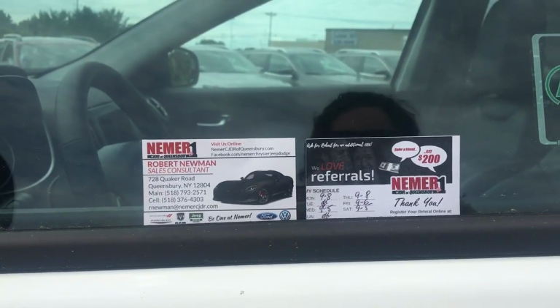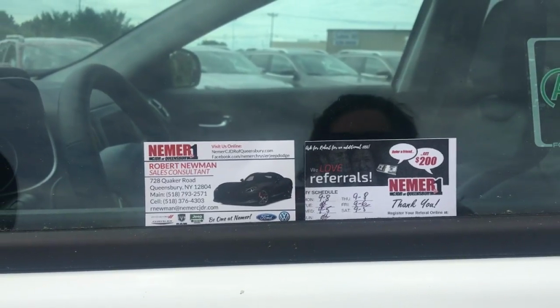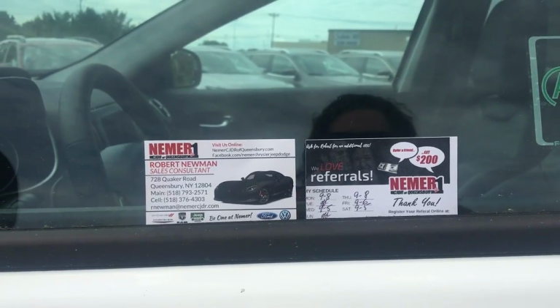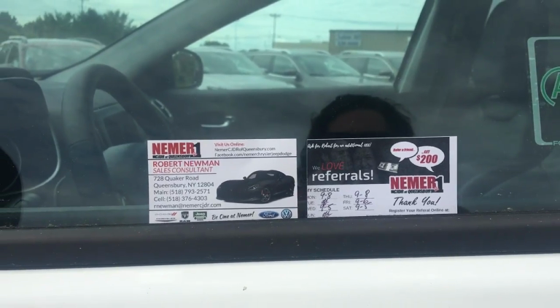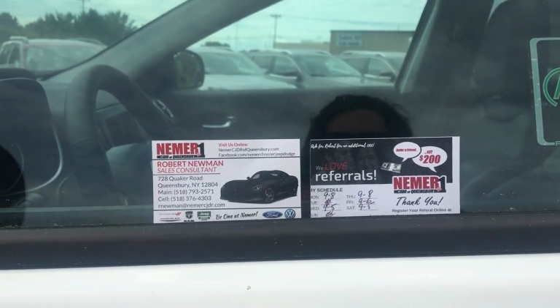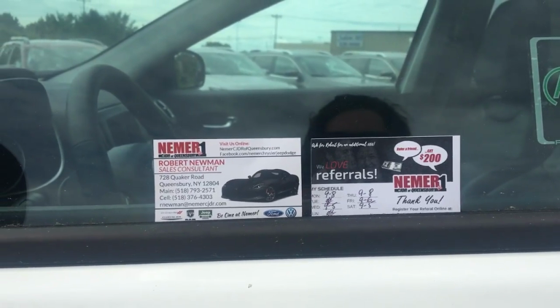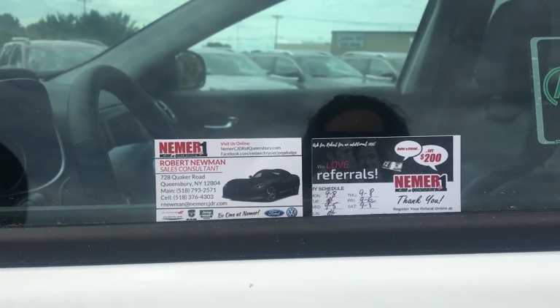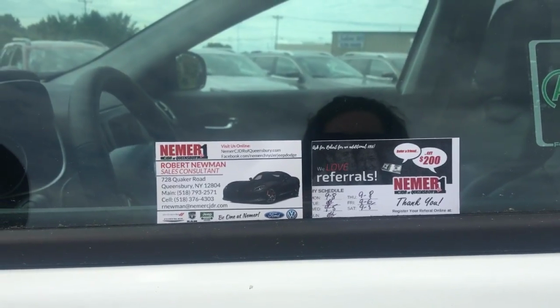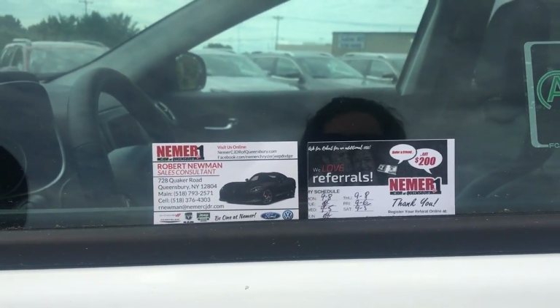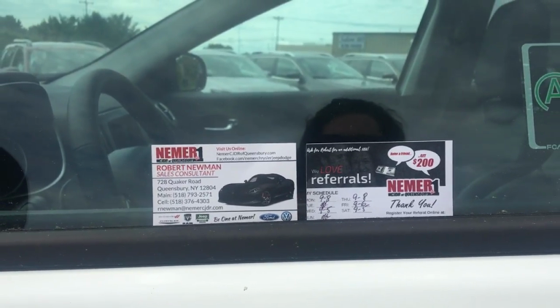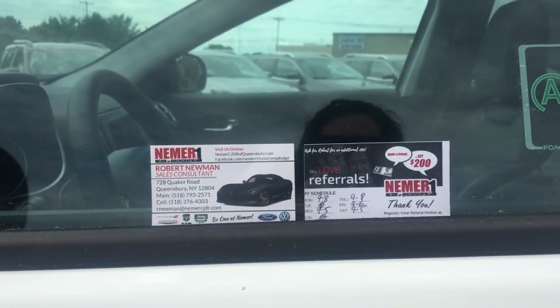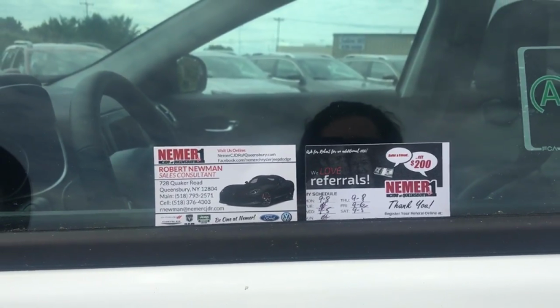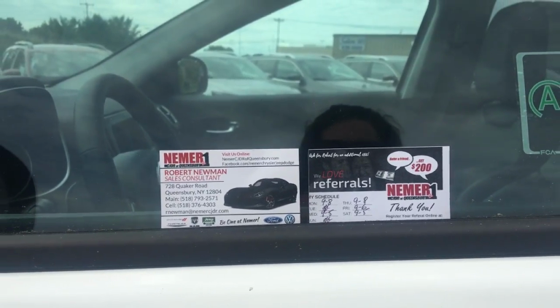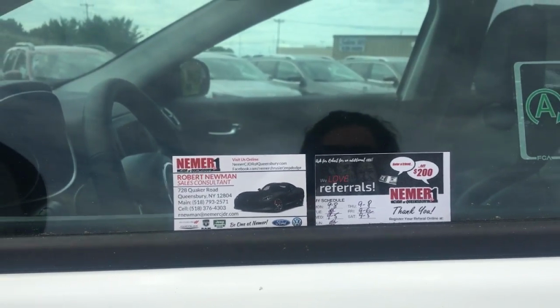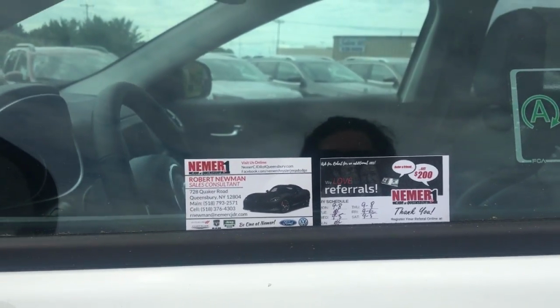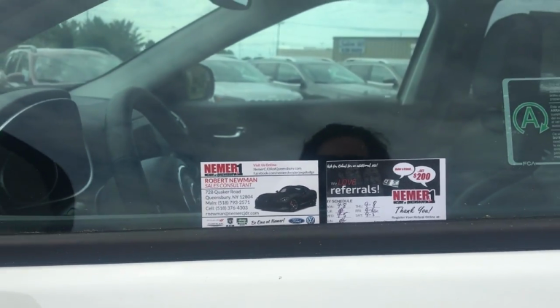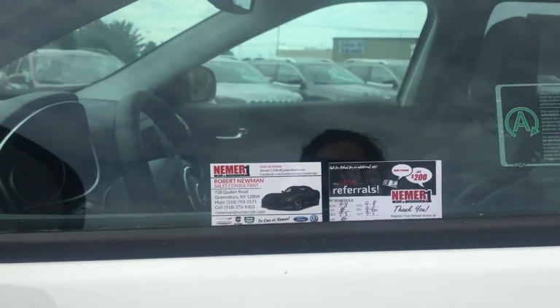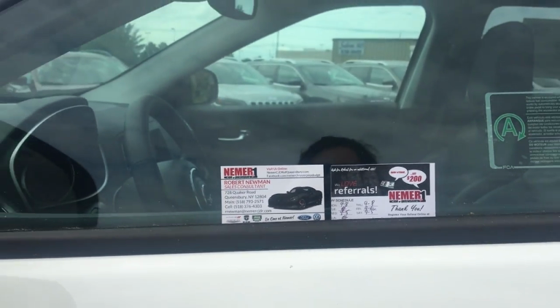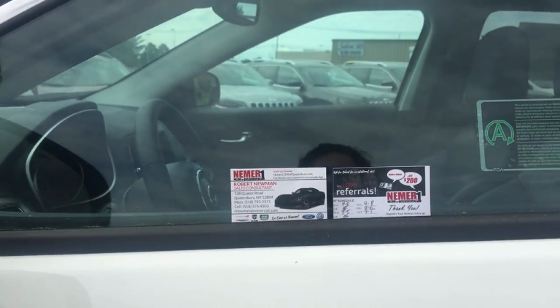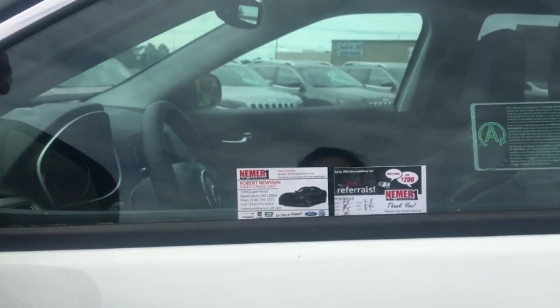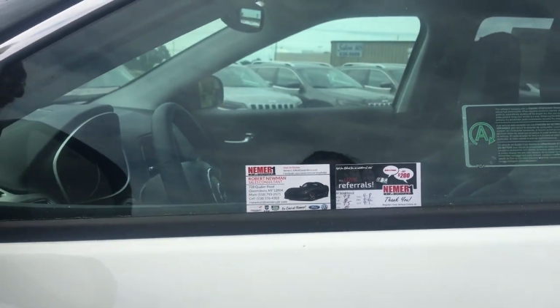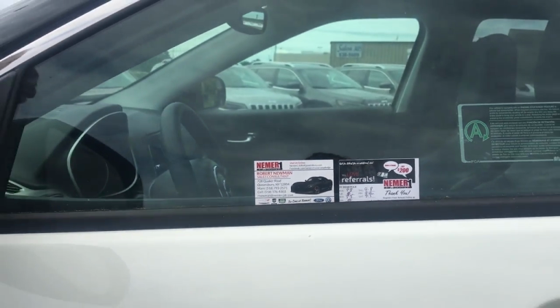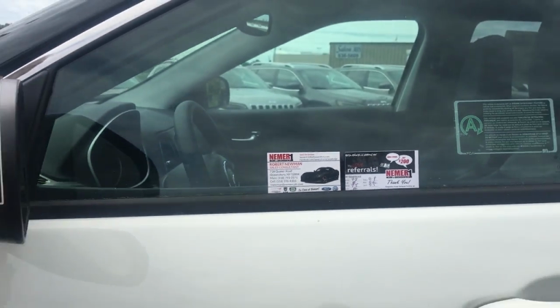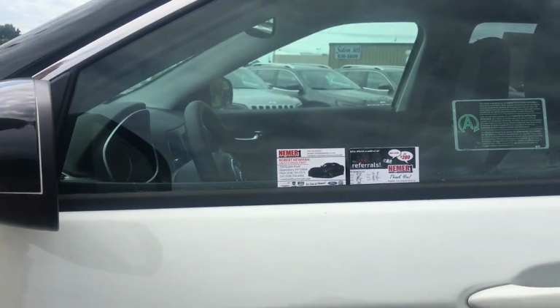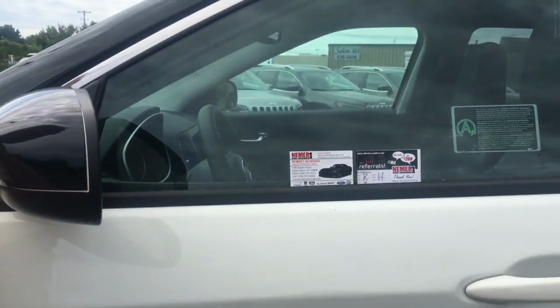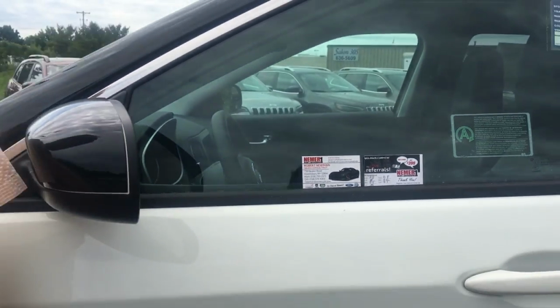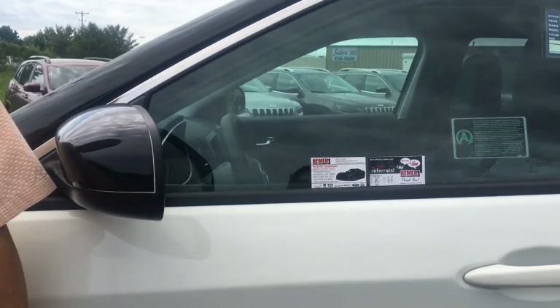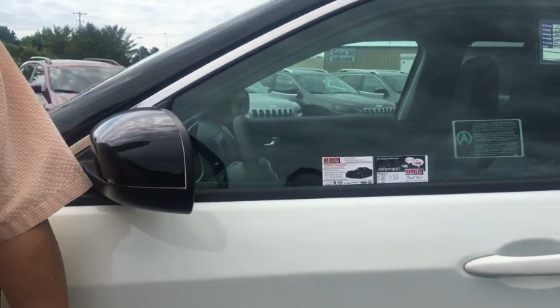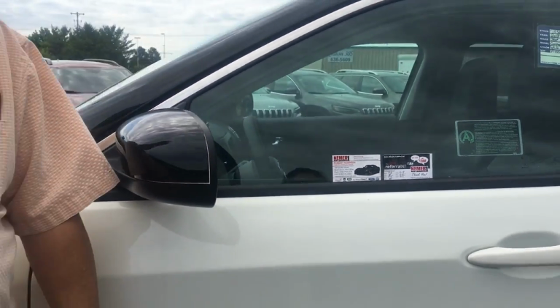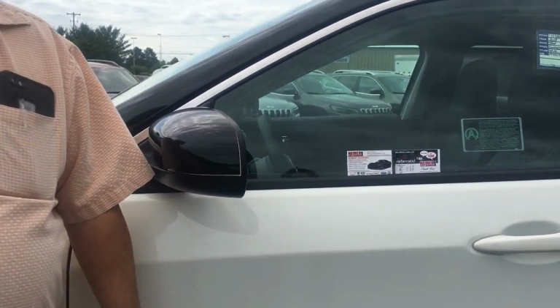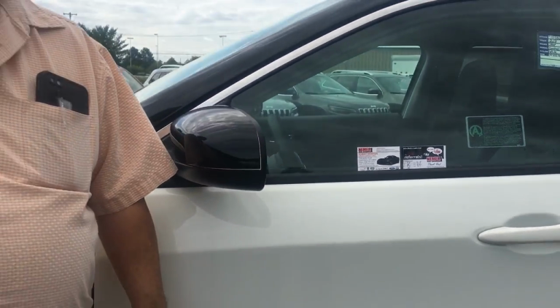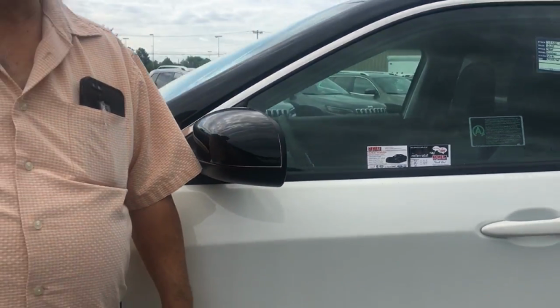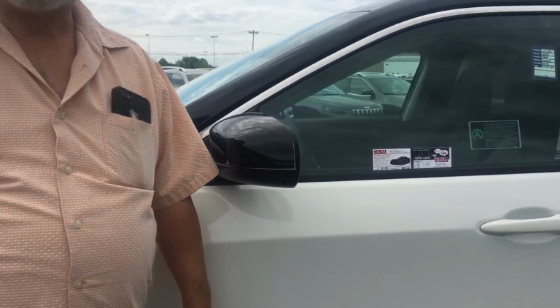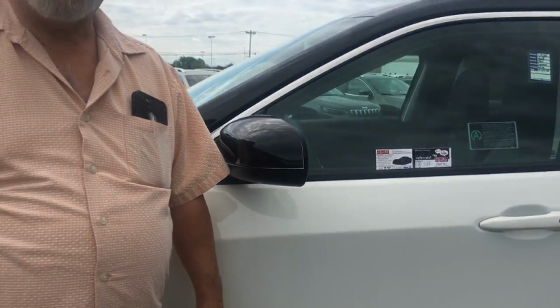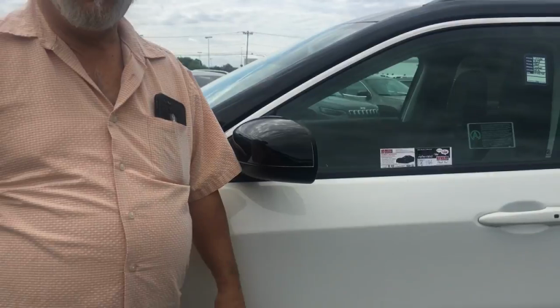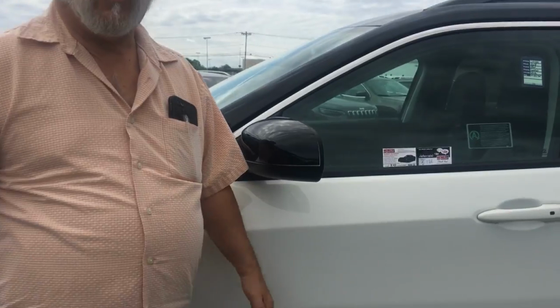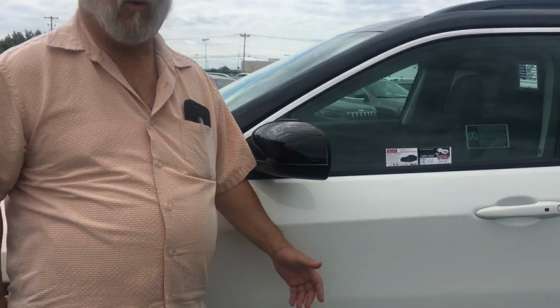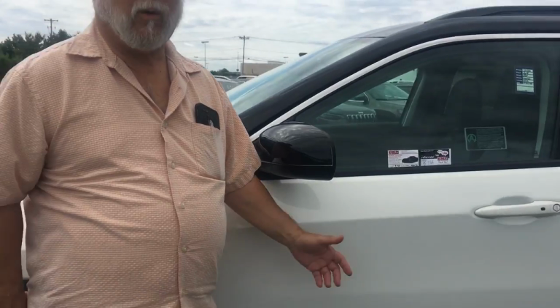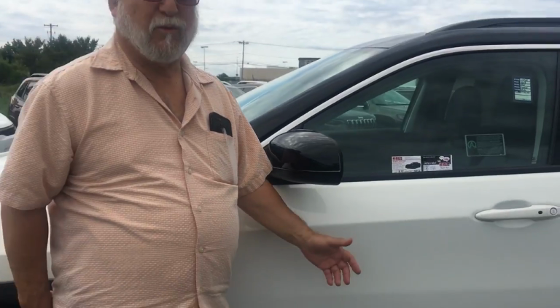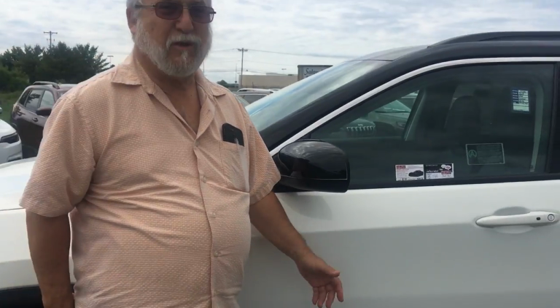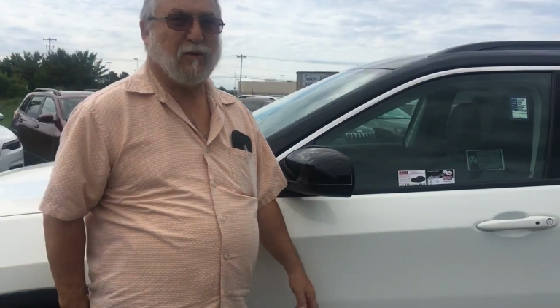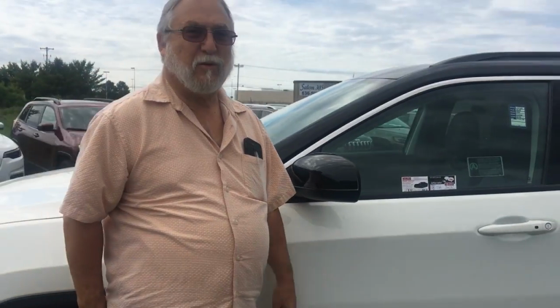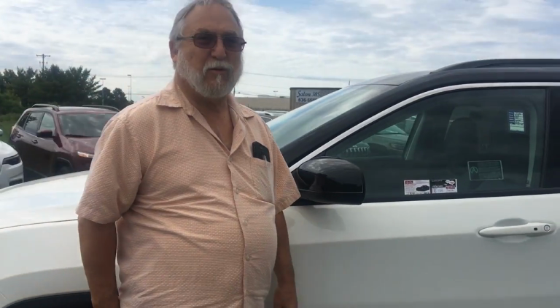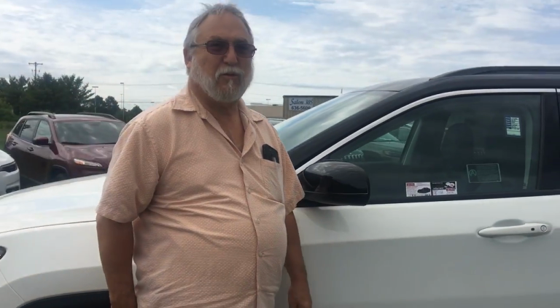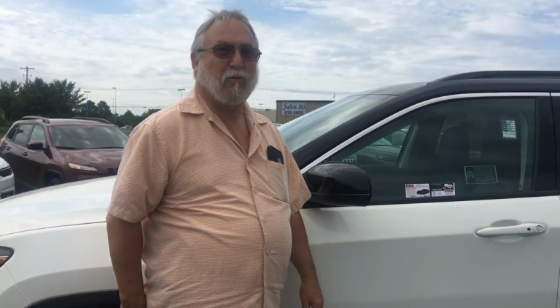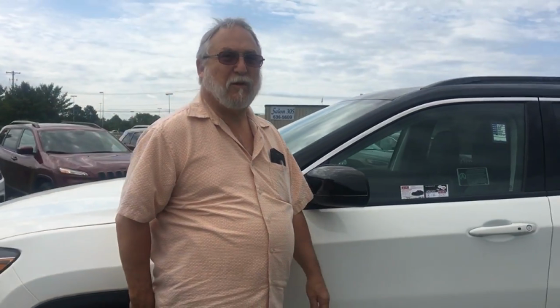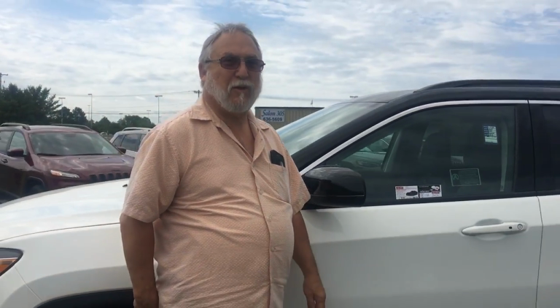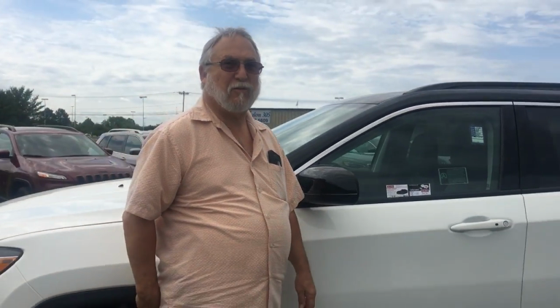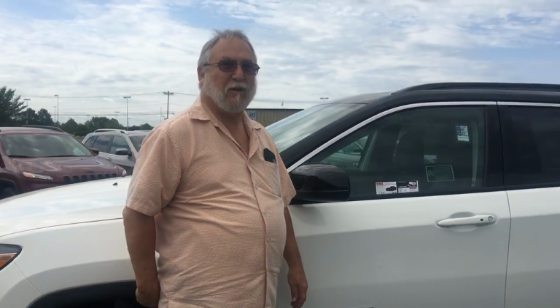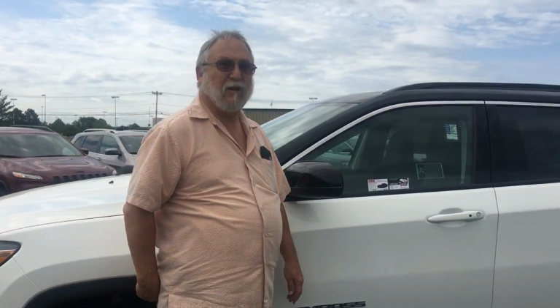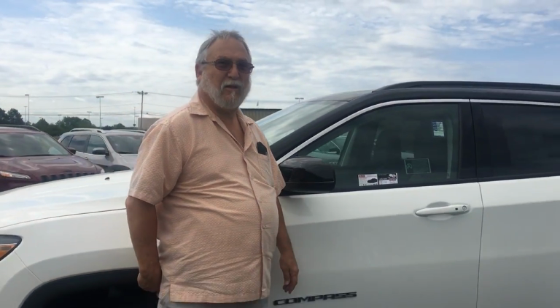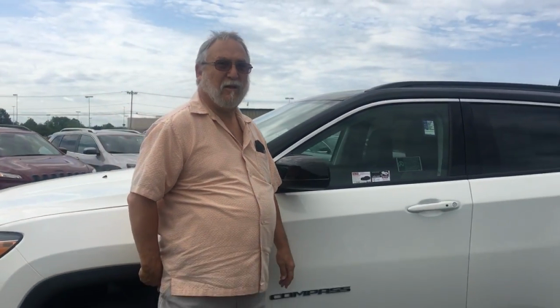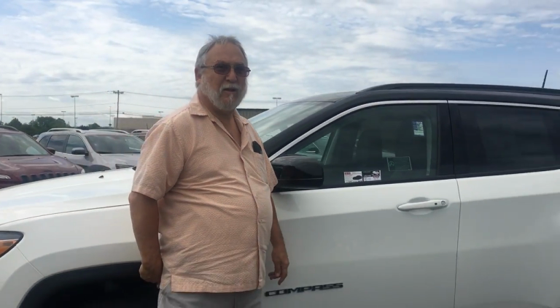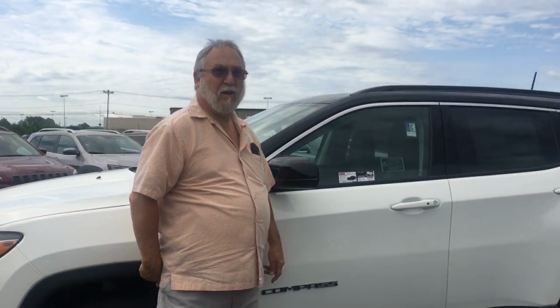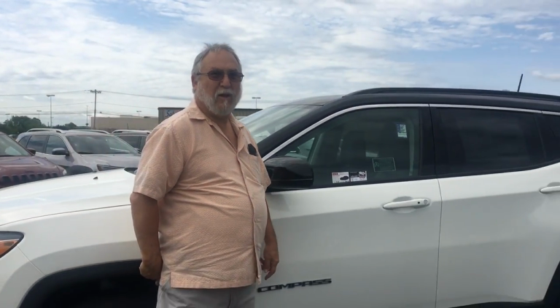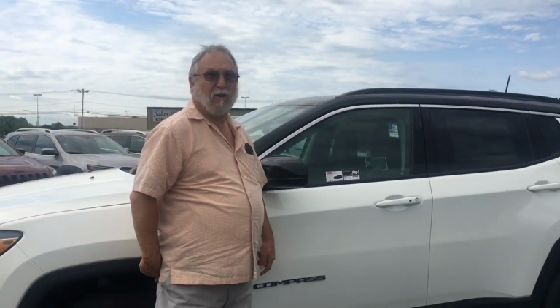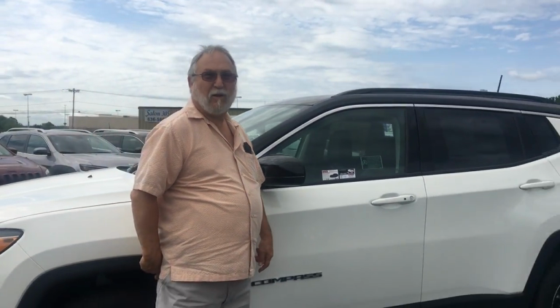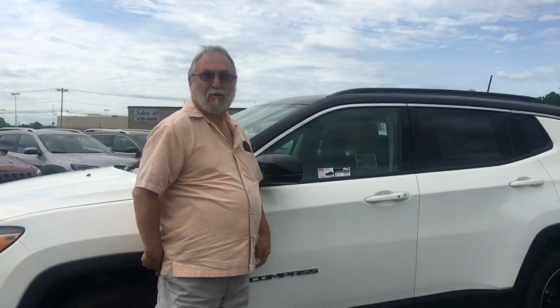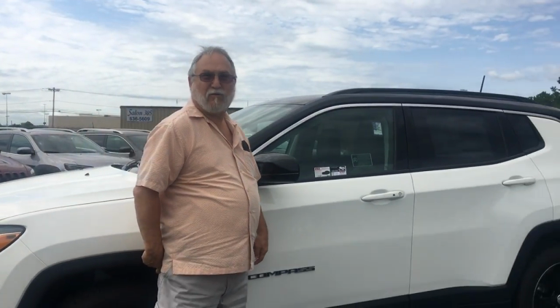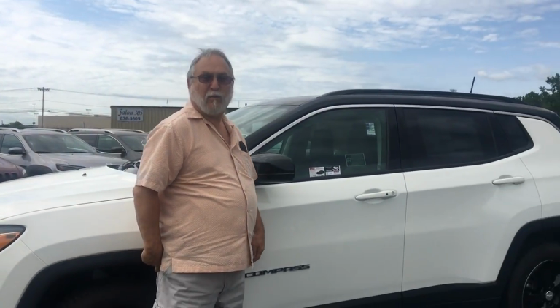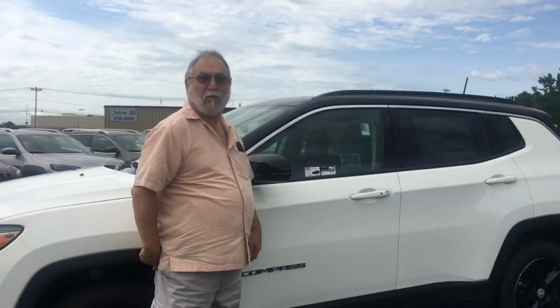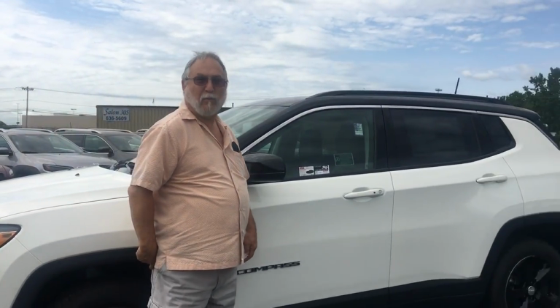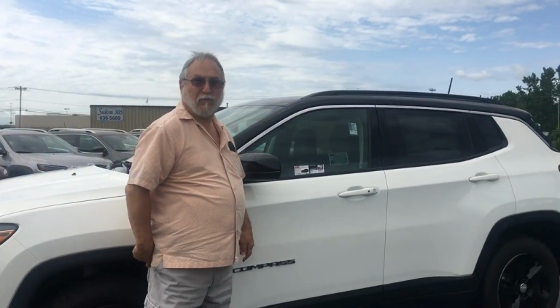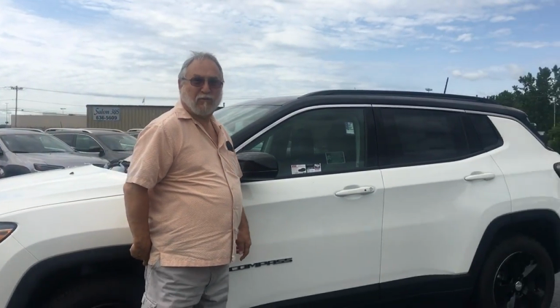Hi, I'm Rob Newman from Neomer Chrysler Jeep Dodge in Queensbury, New York. I want to present to you the 2018 Jeep Compass.